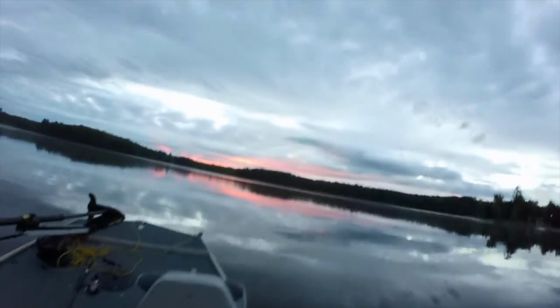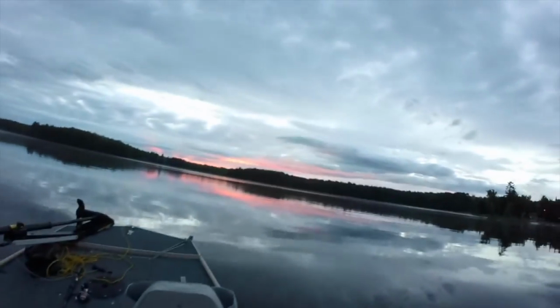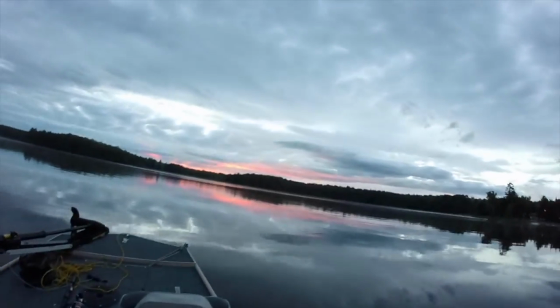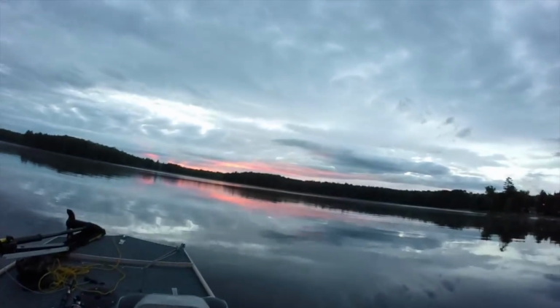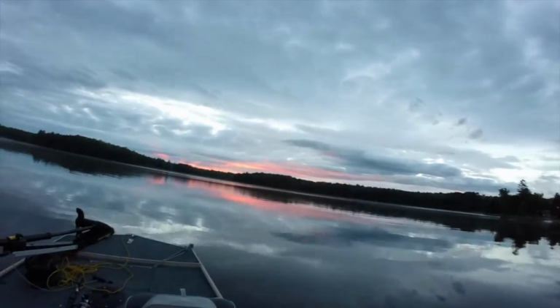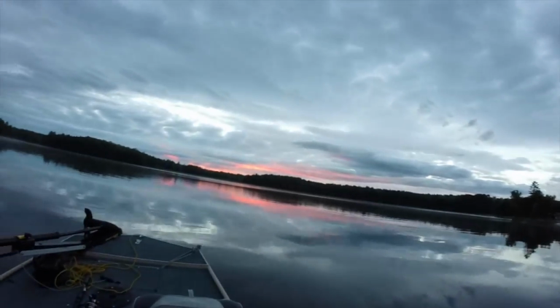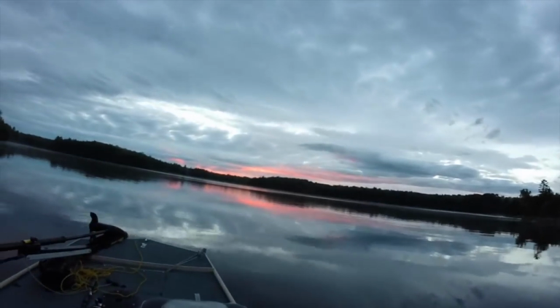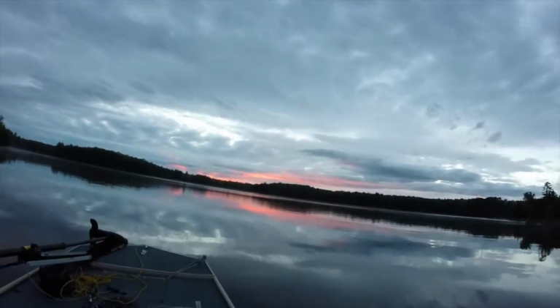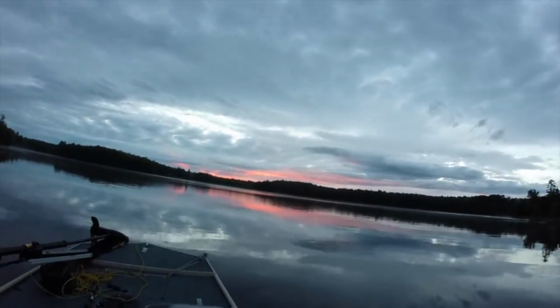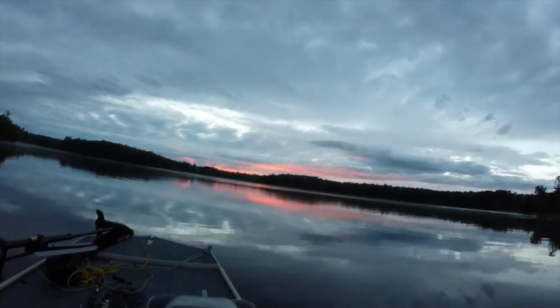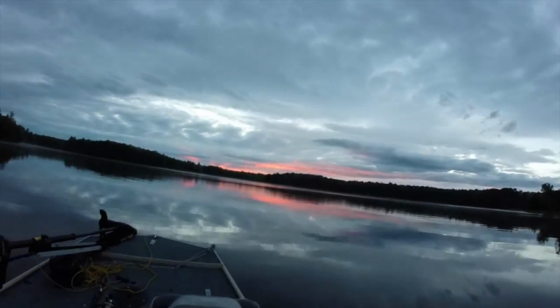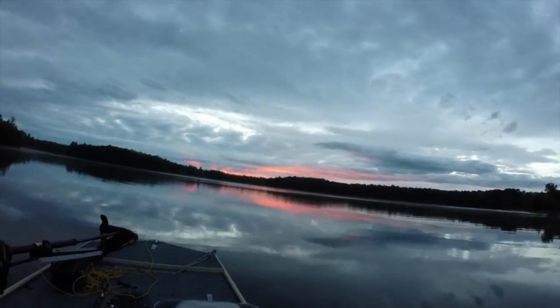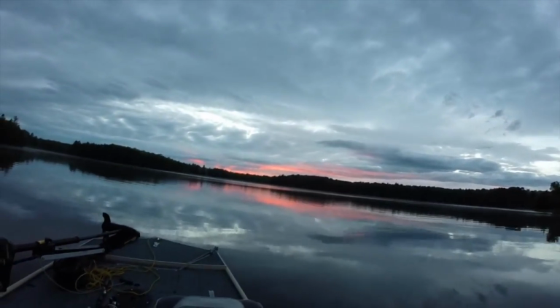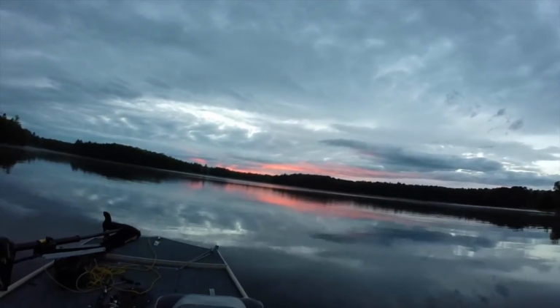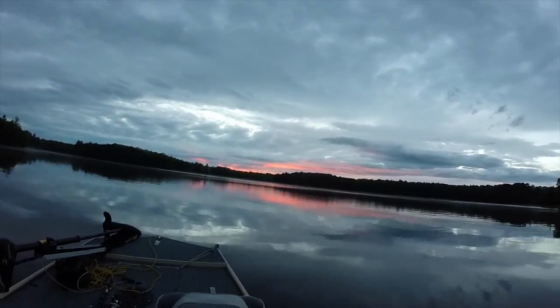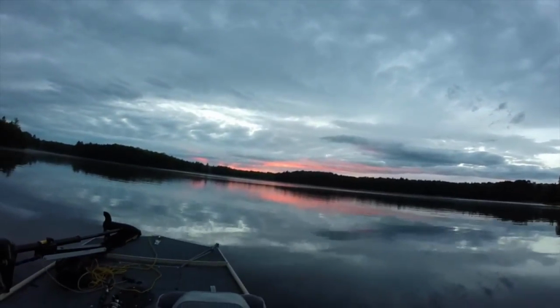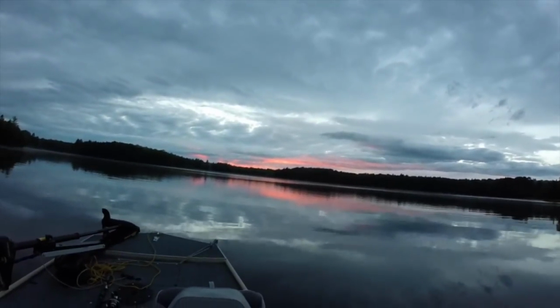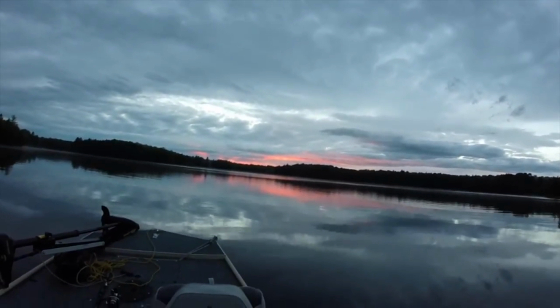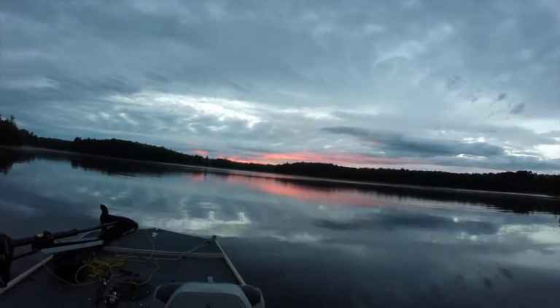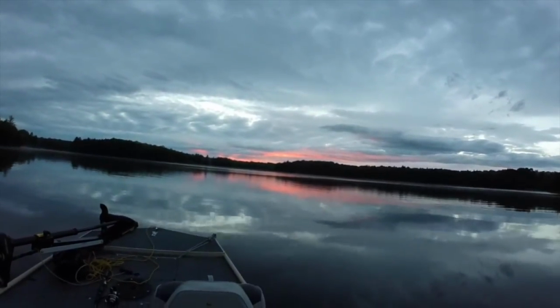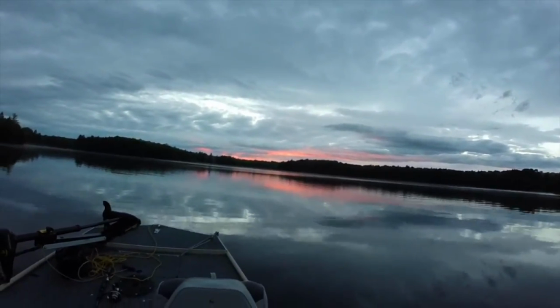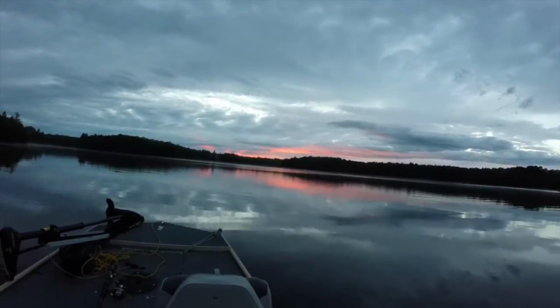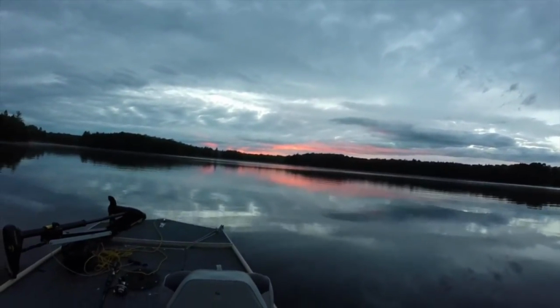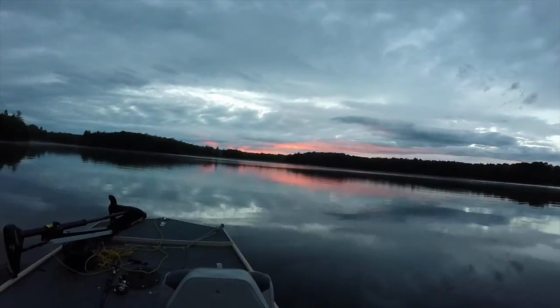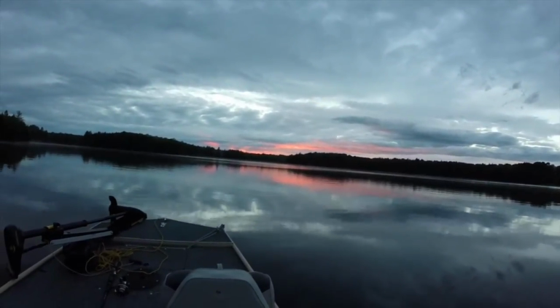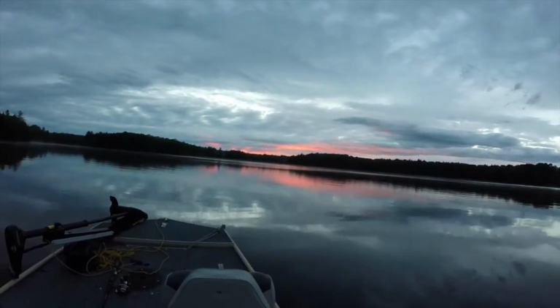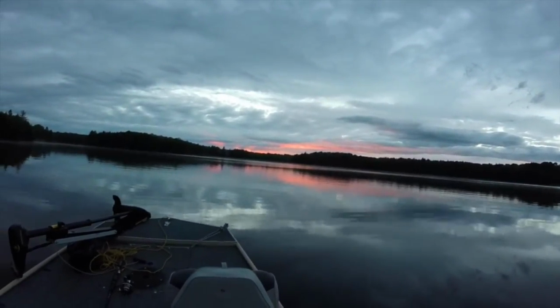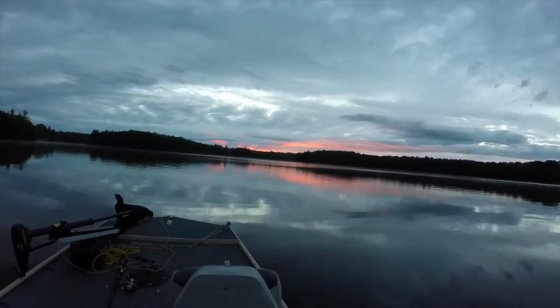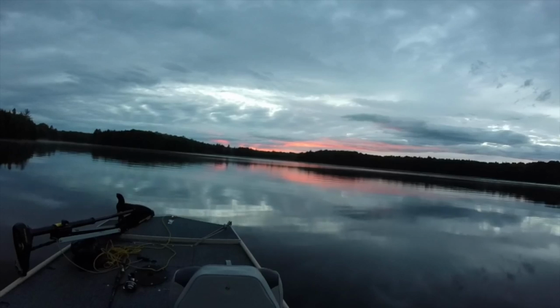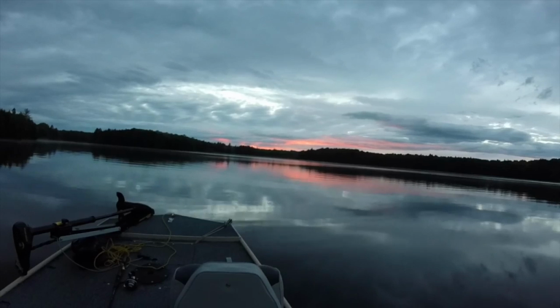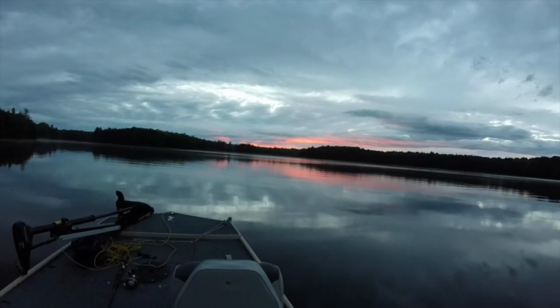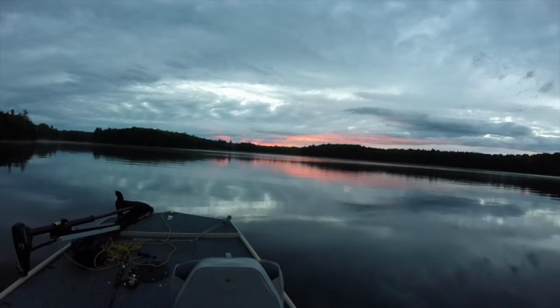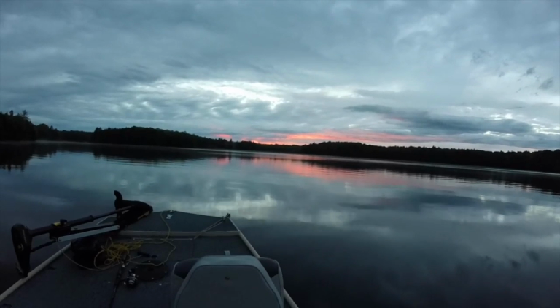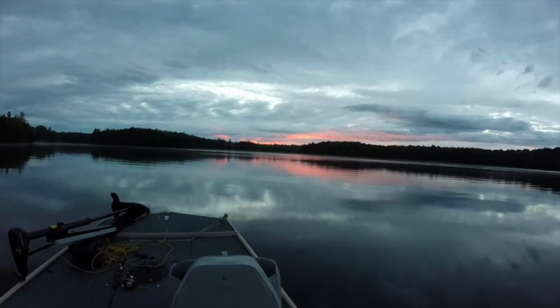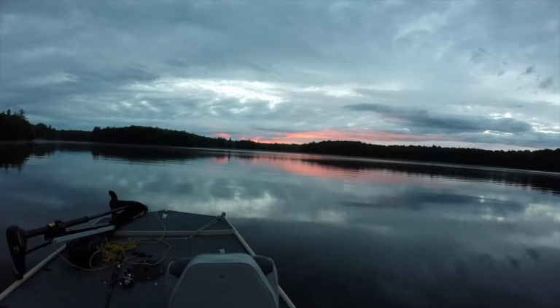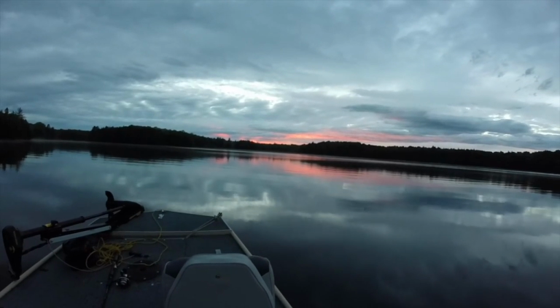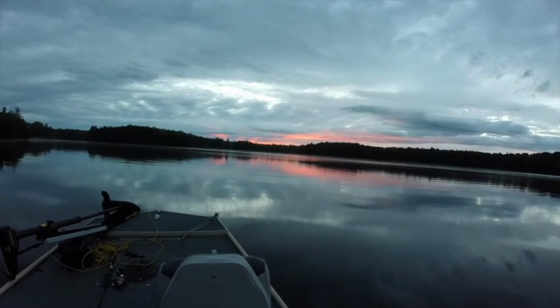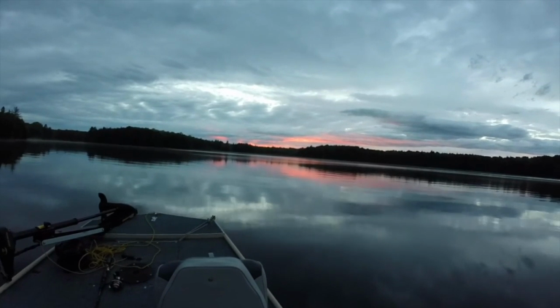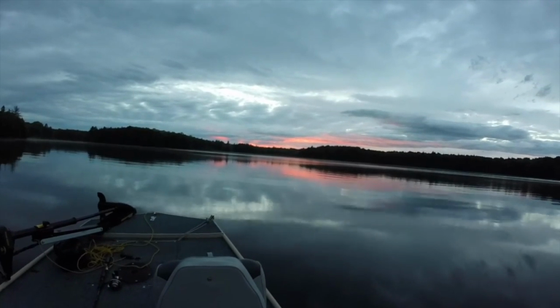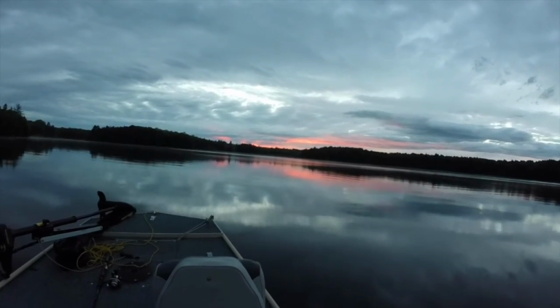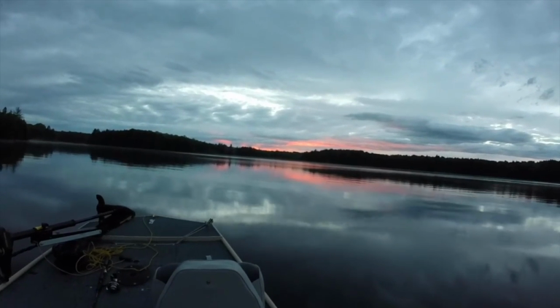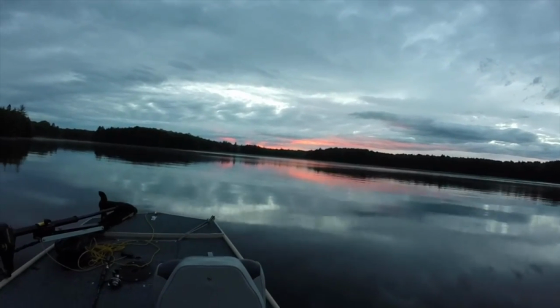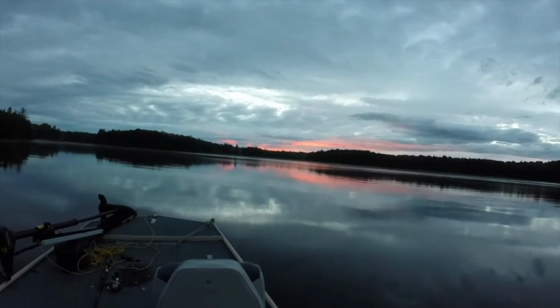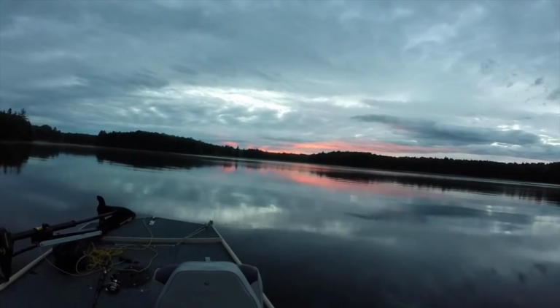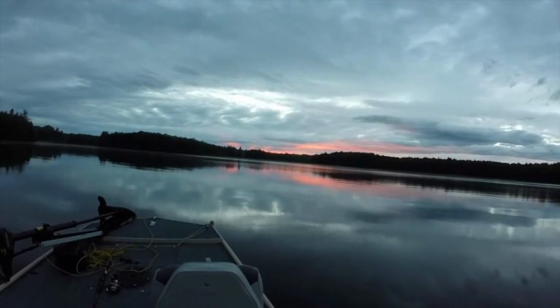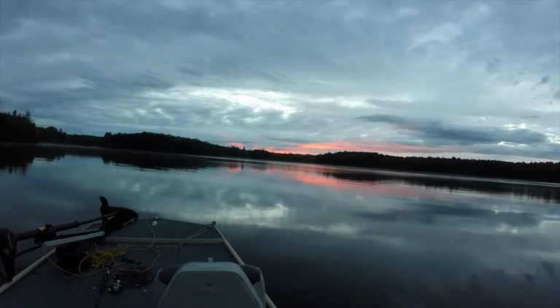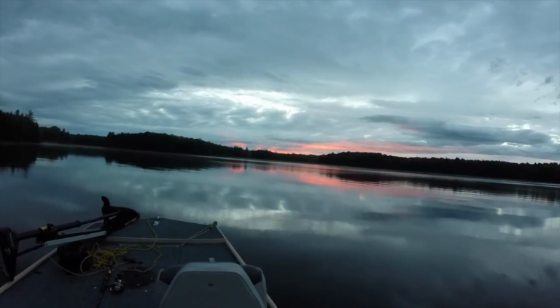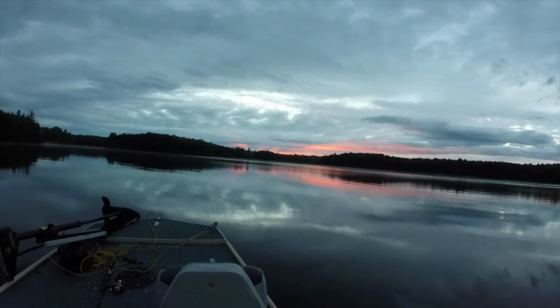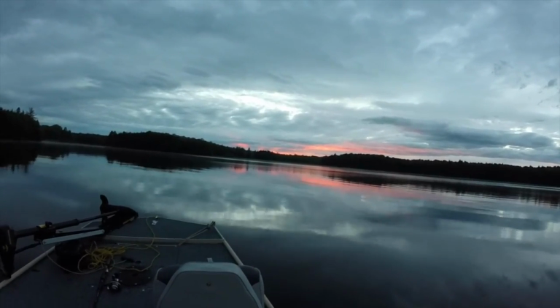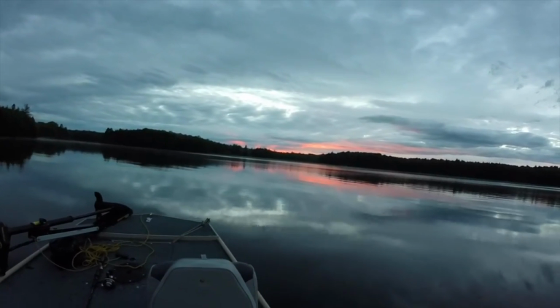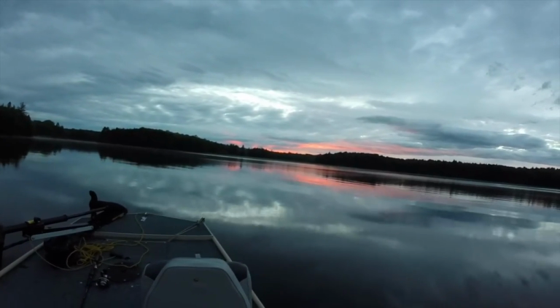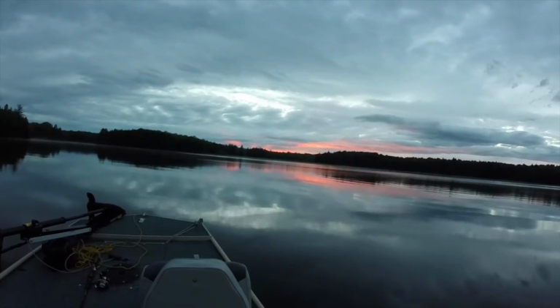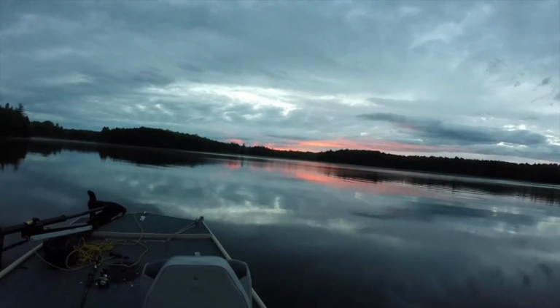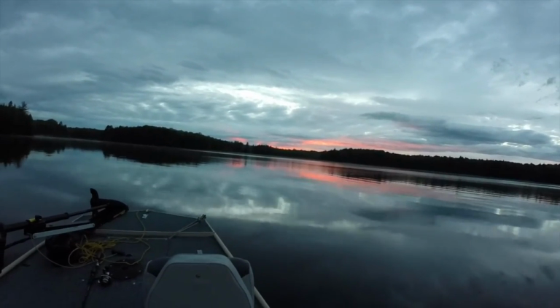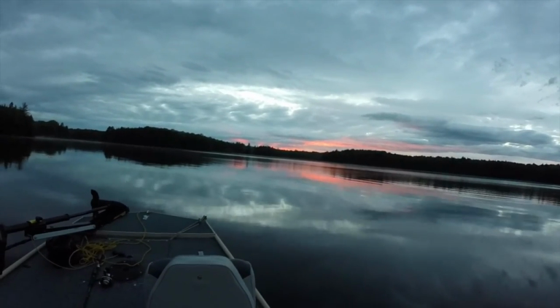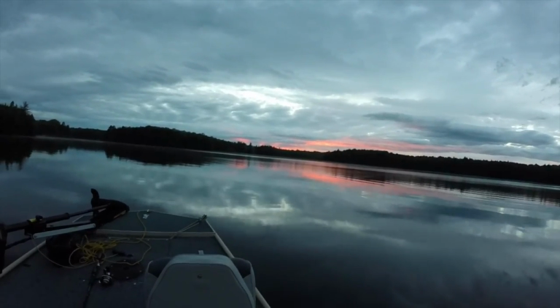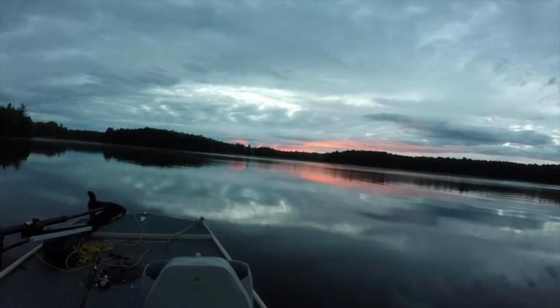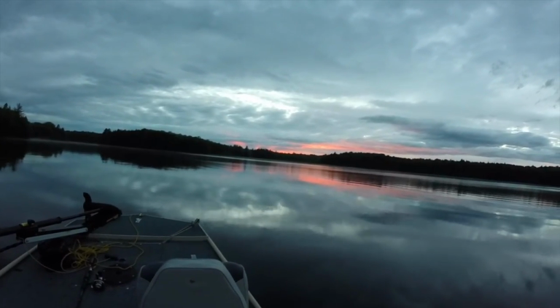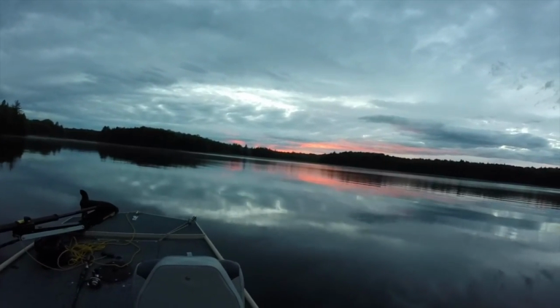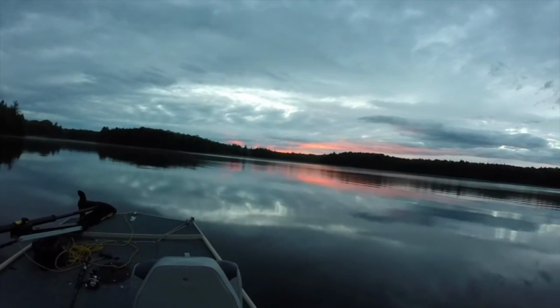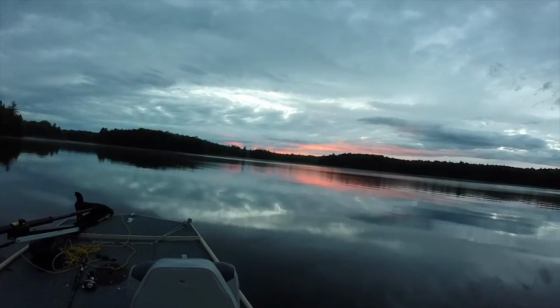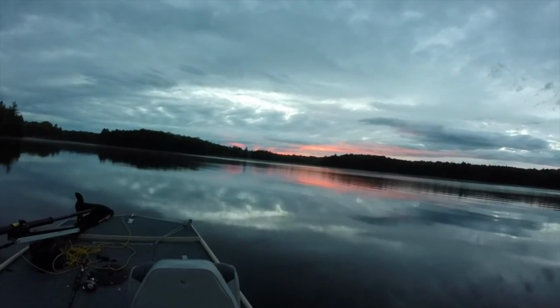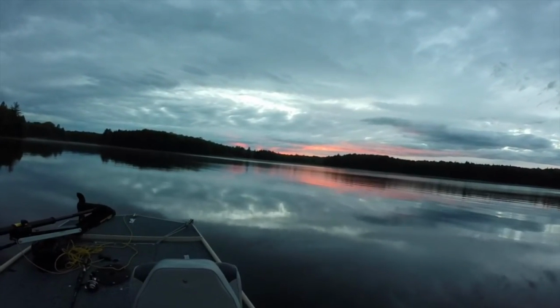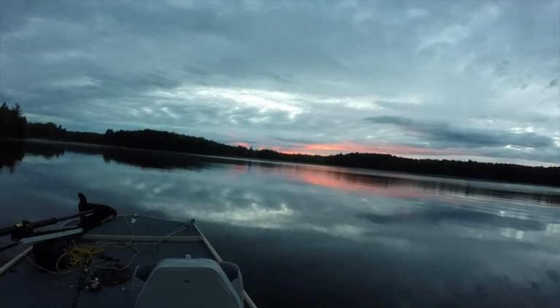Look at that Wisconsin sunset, baby! Too bad it's cloudy outside — that would look crazy.